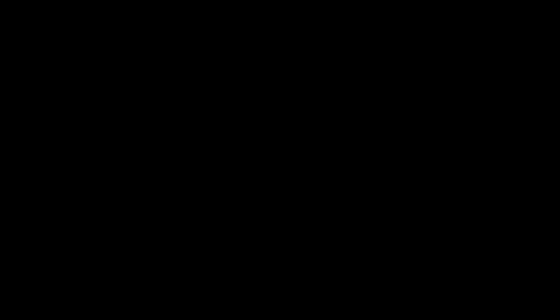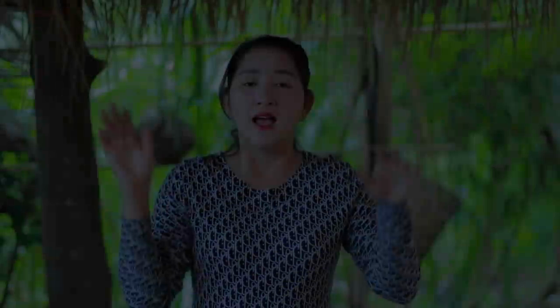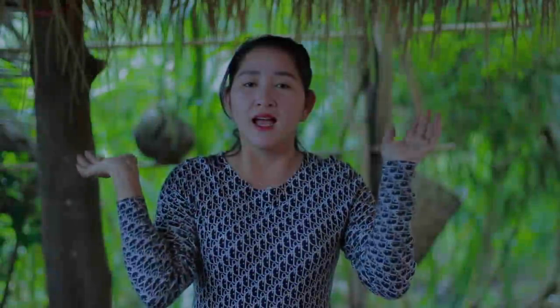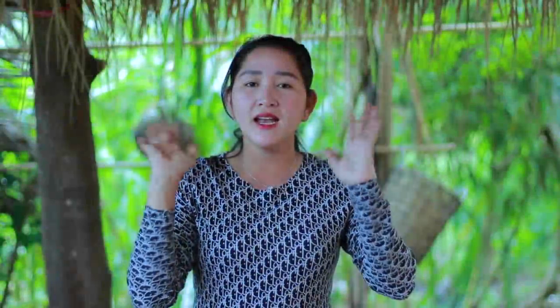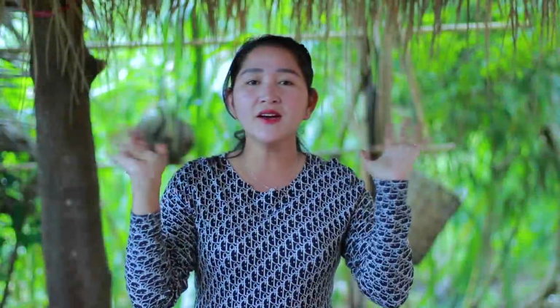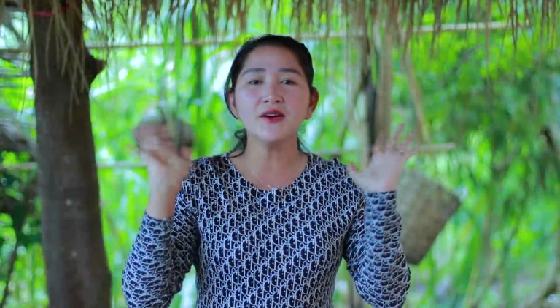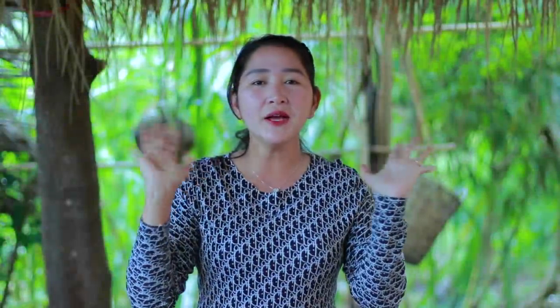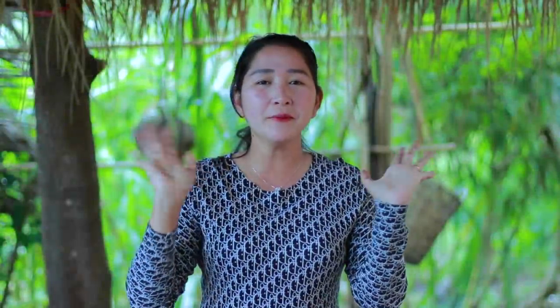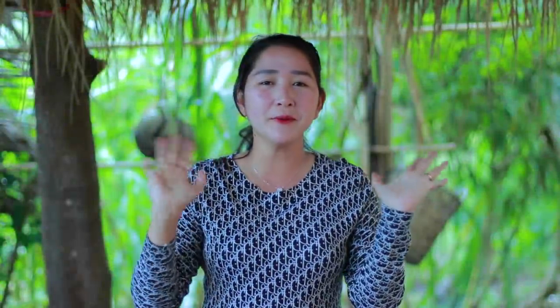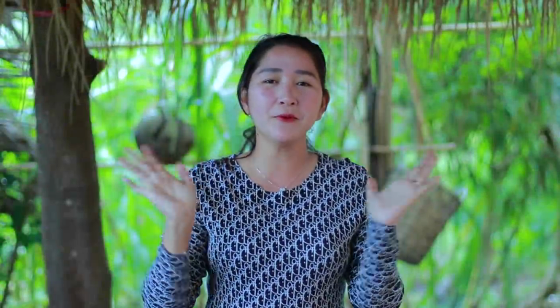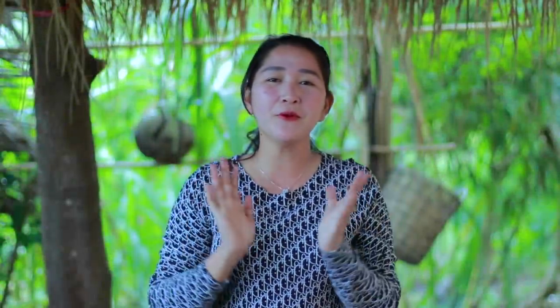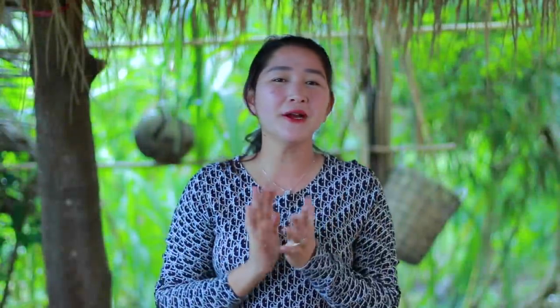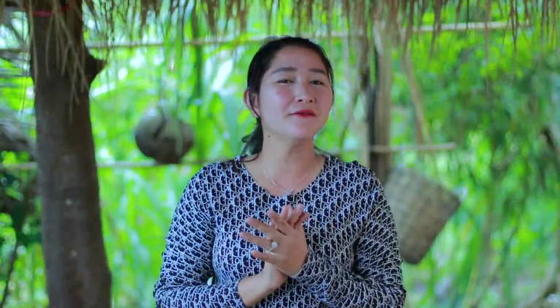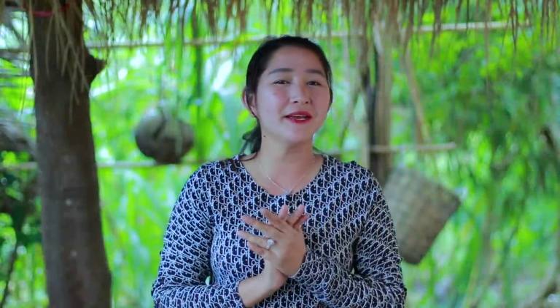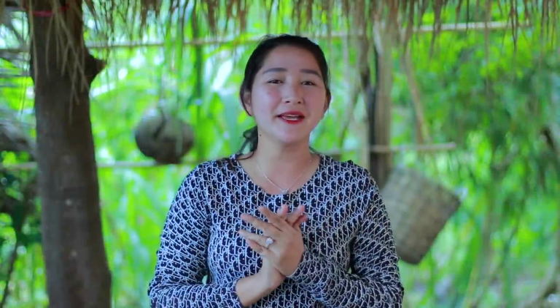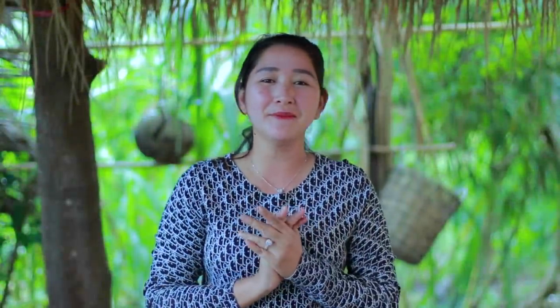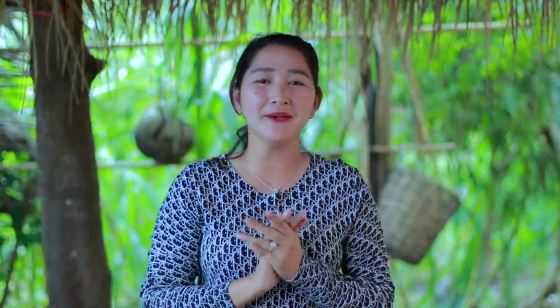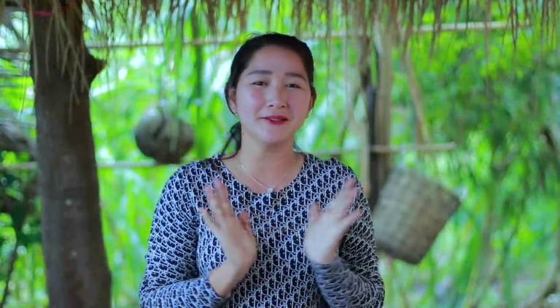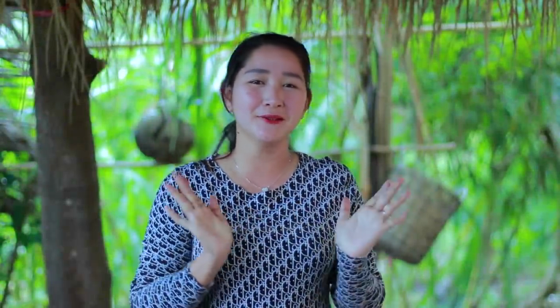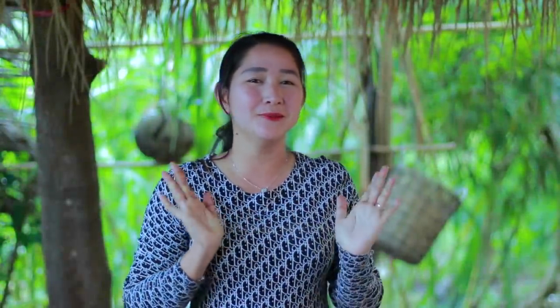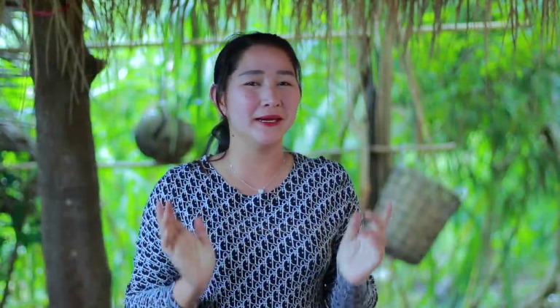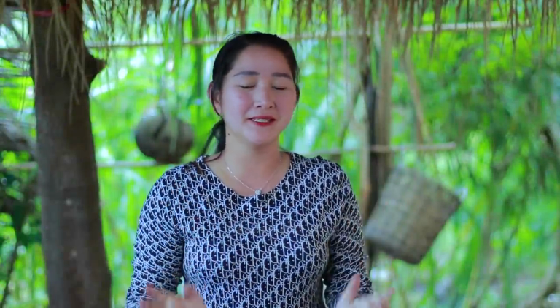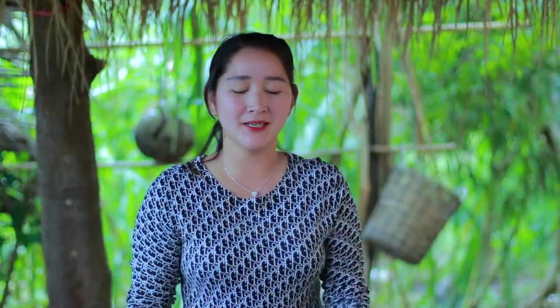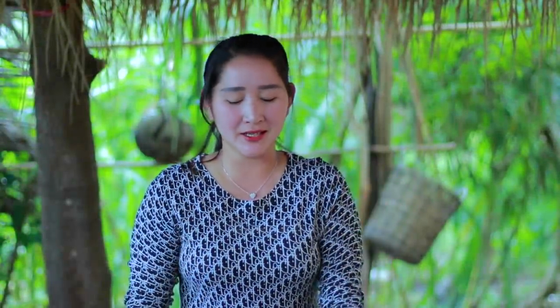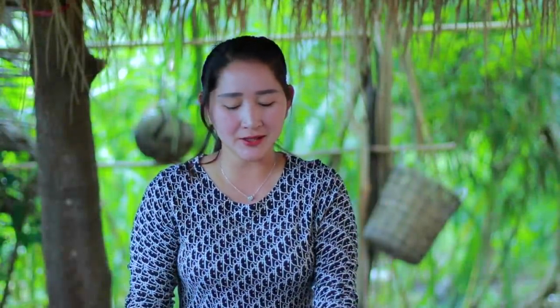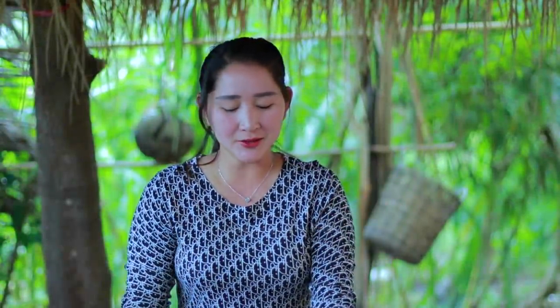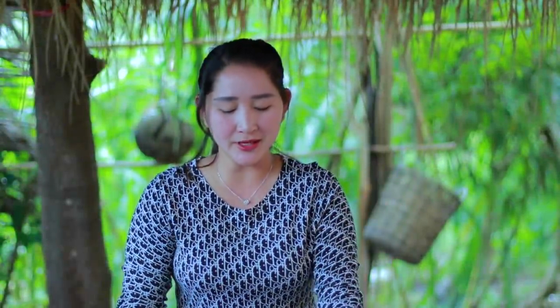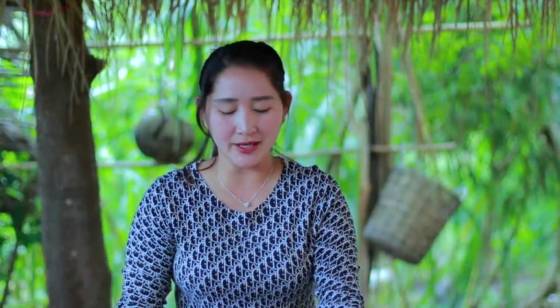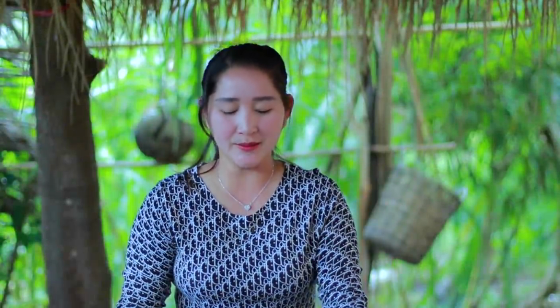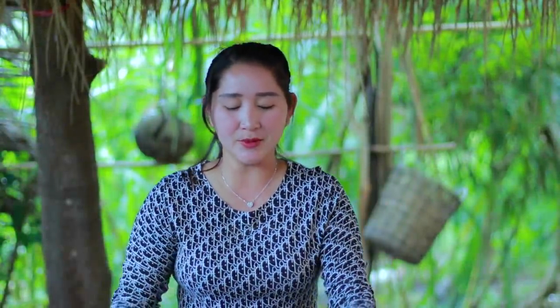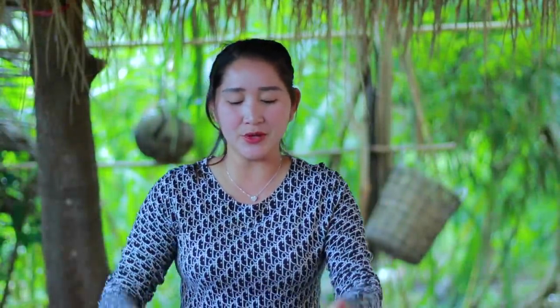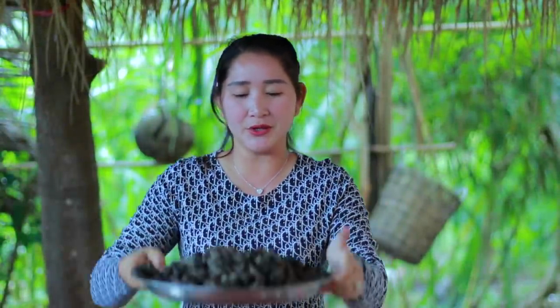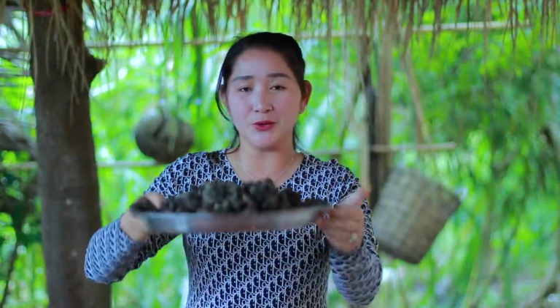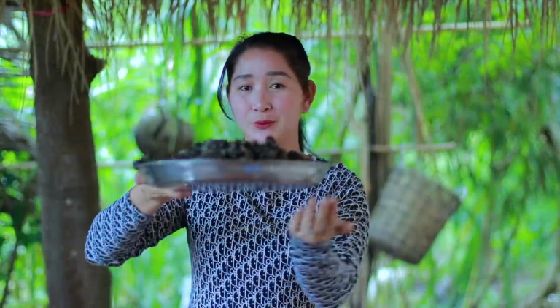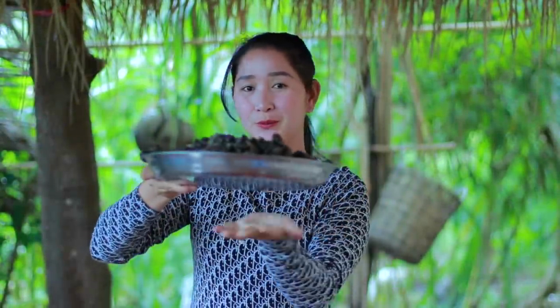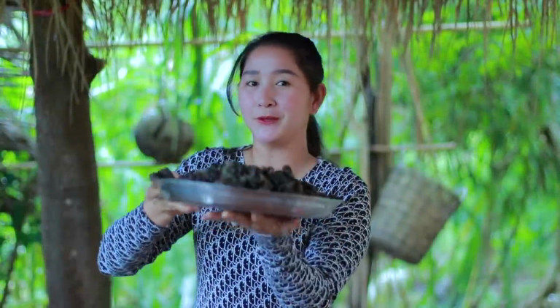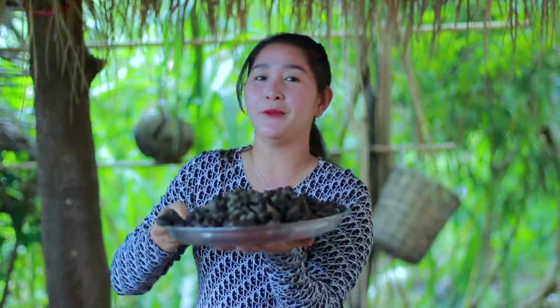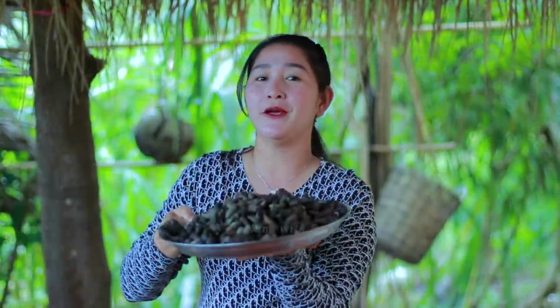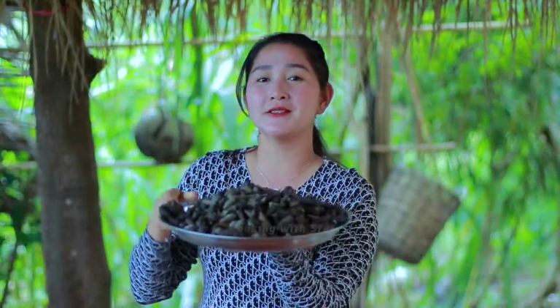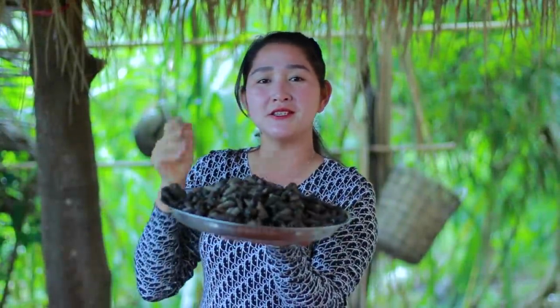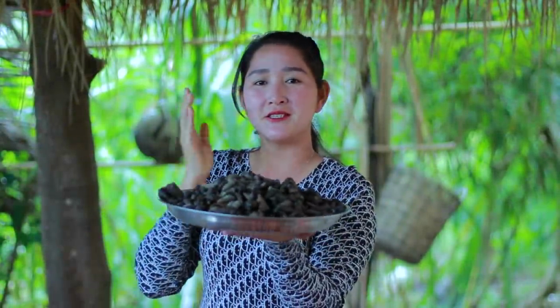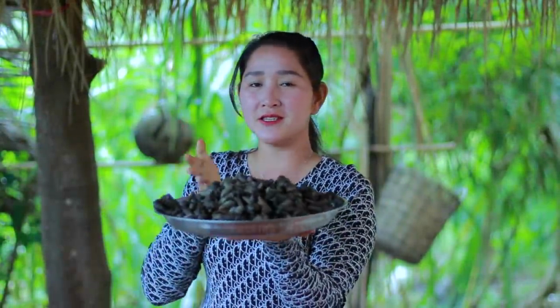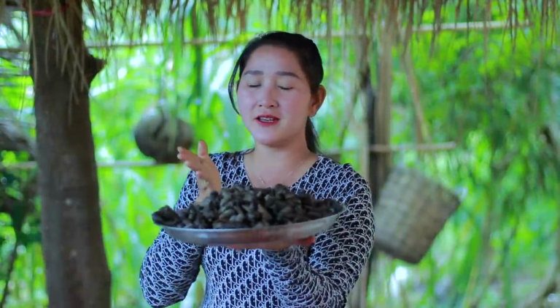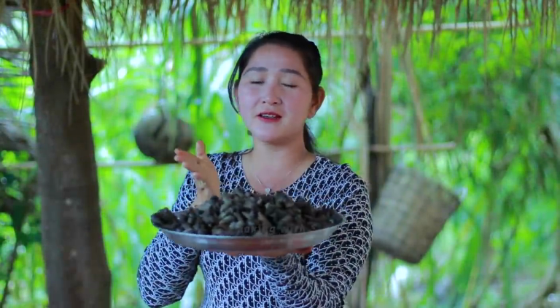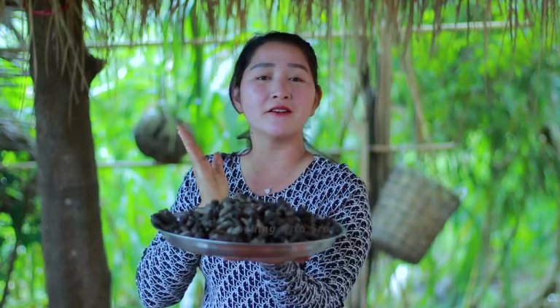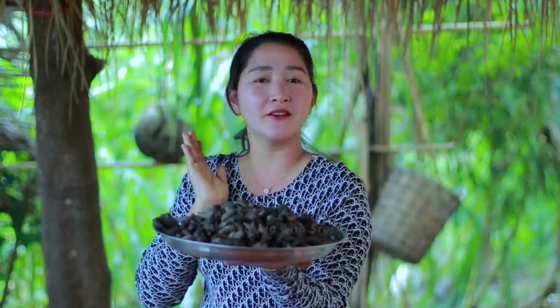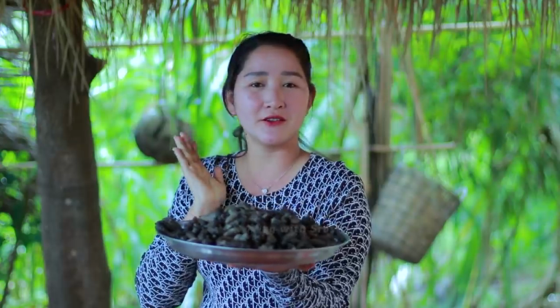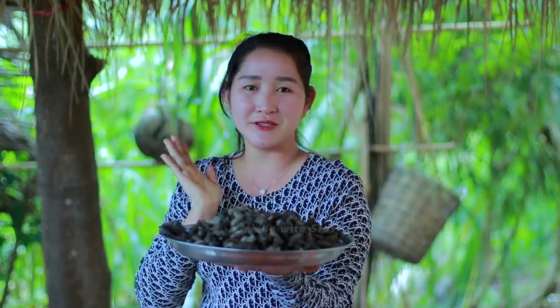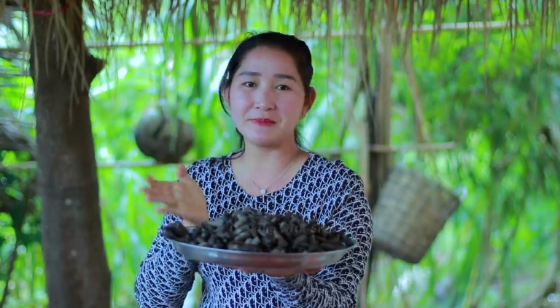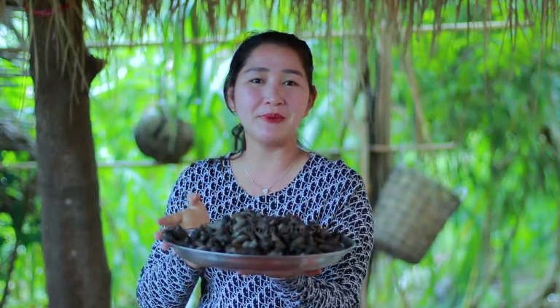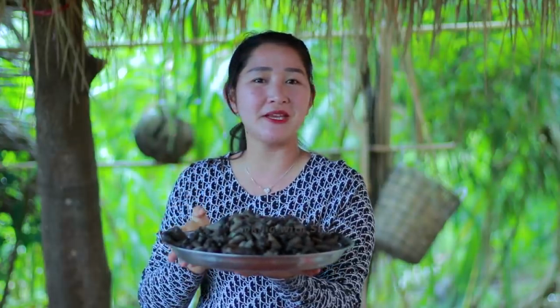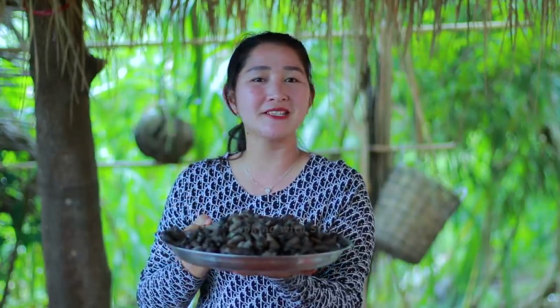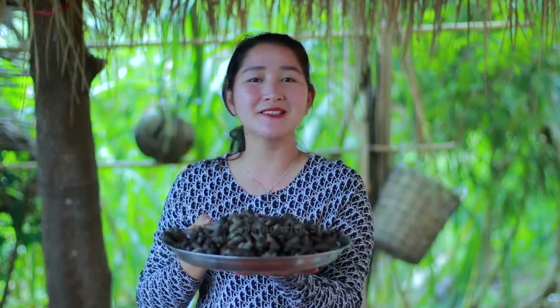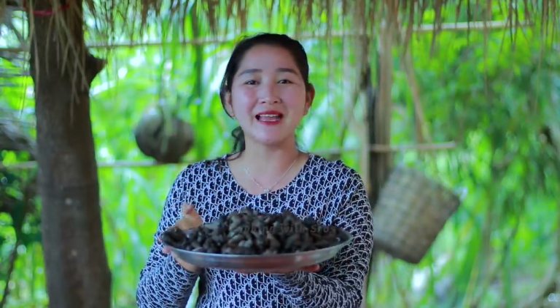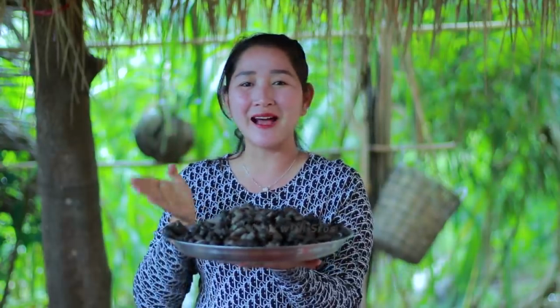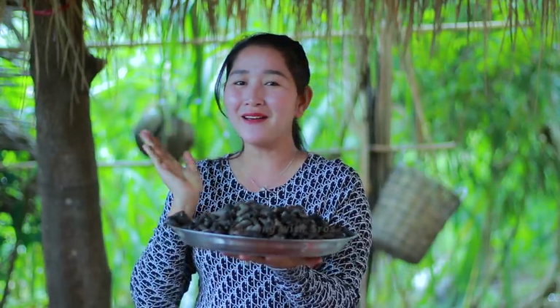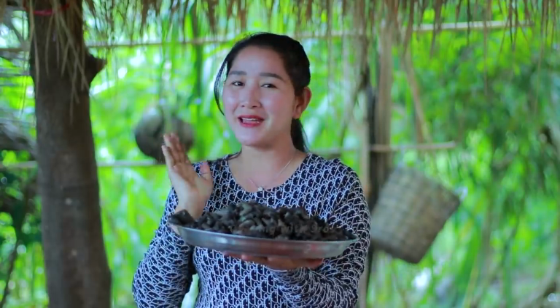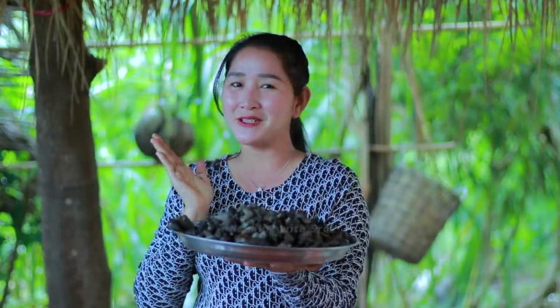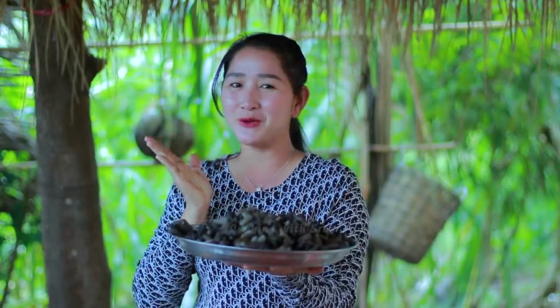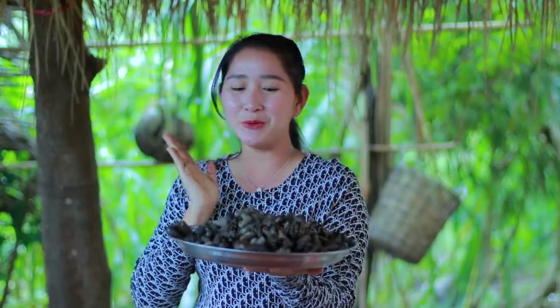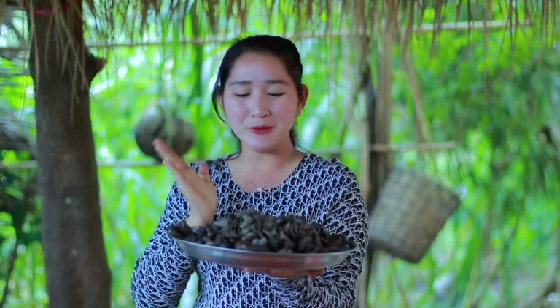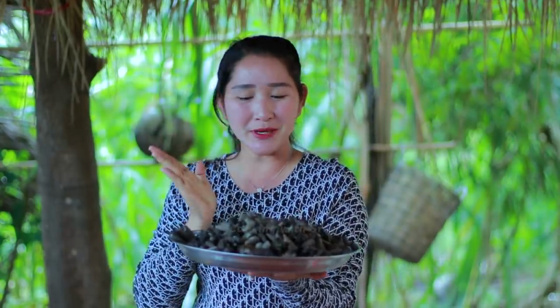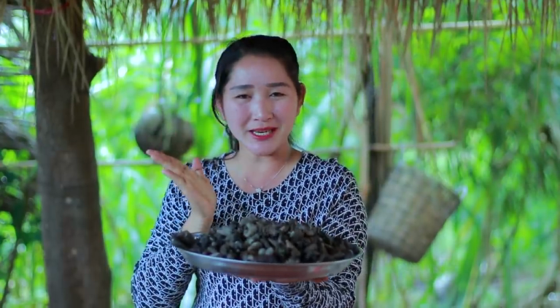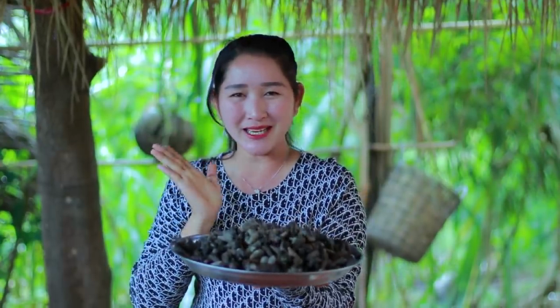Hello everyone, welcome back to my channel. Today I'm going to prepare a seasonal curry recipe. Let's enjoy it together!